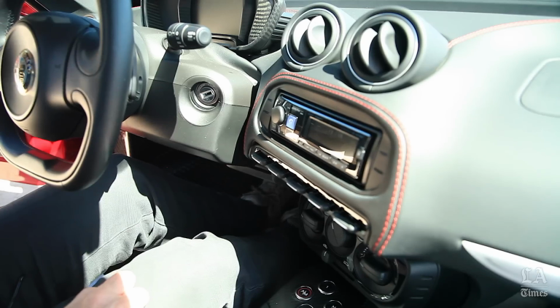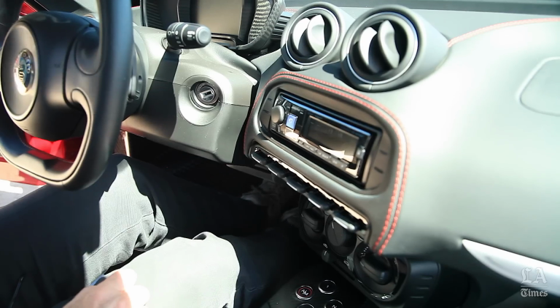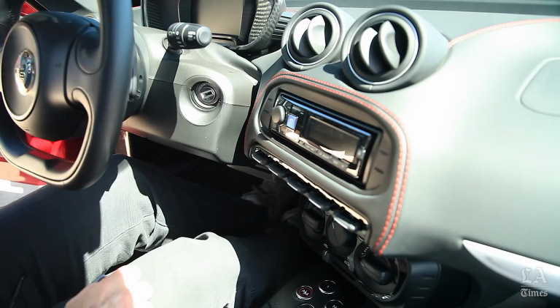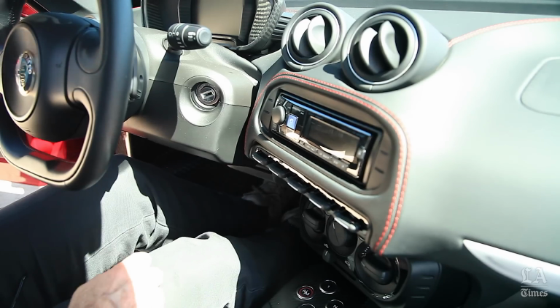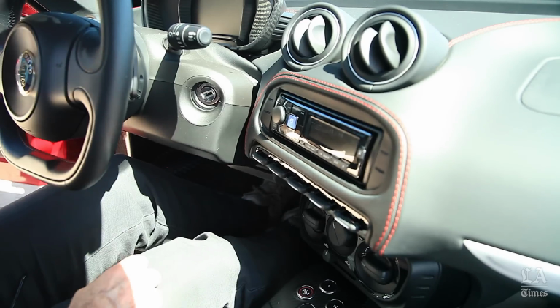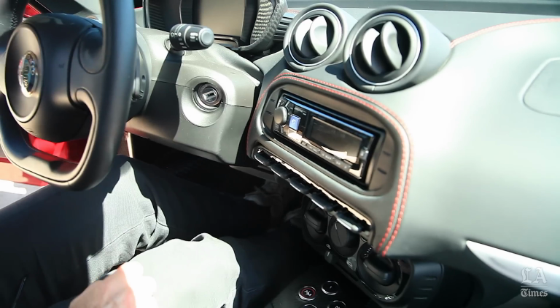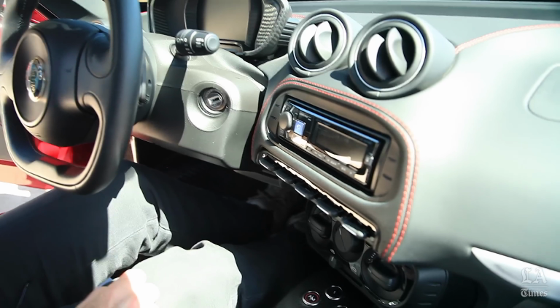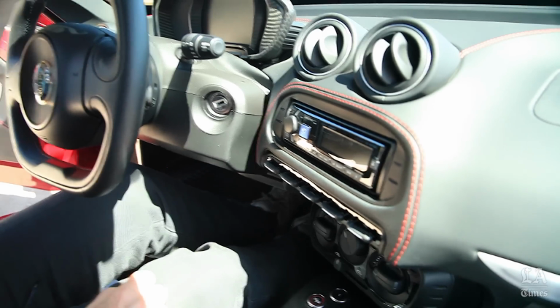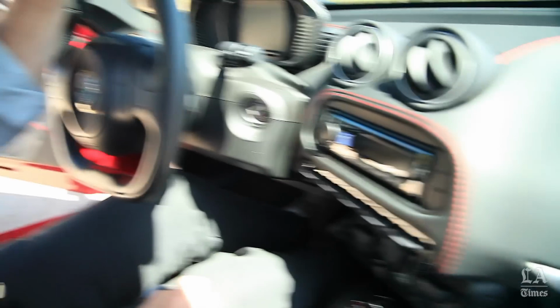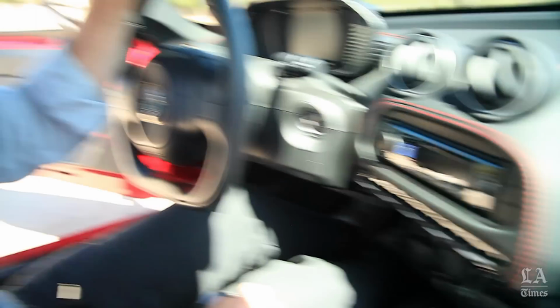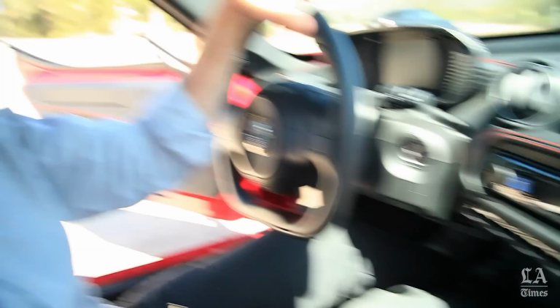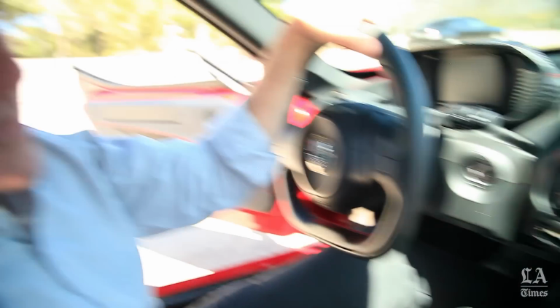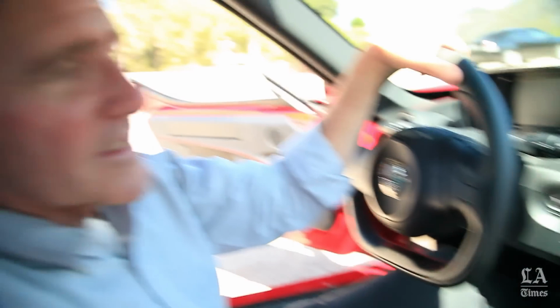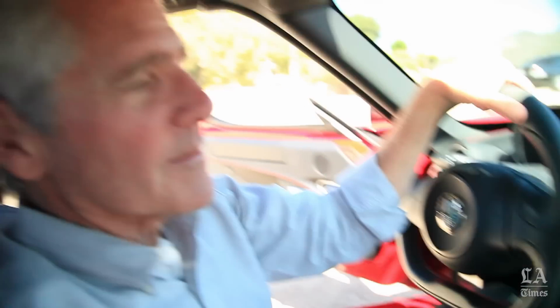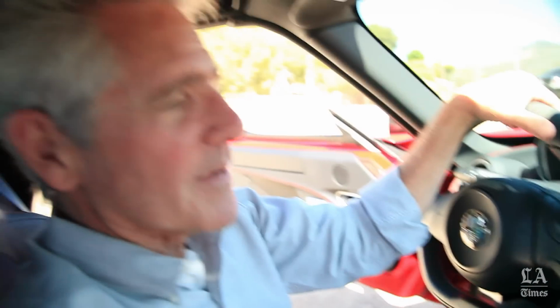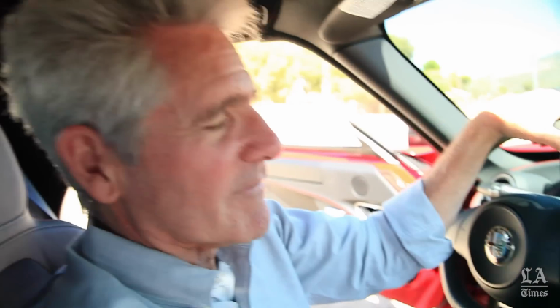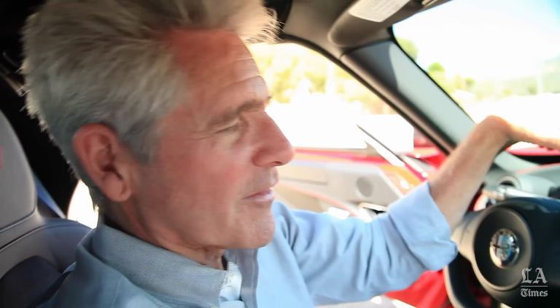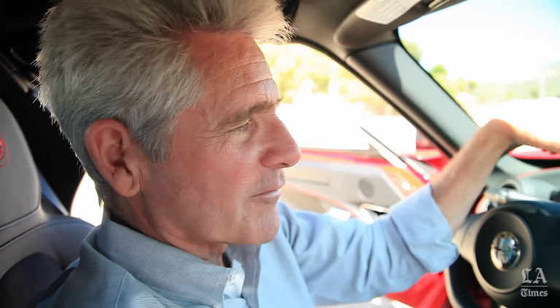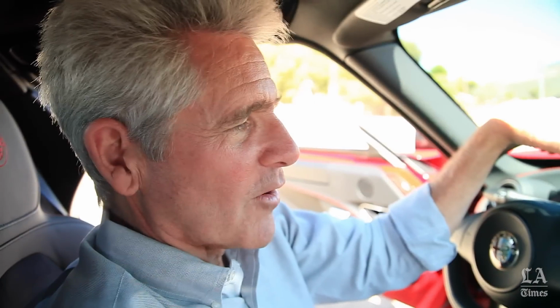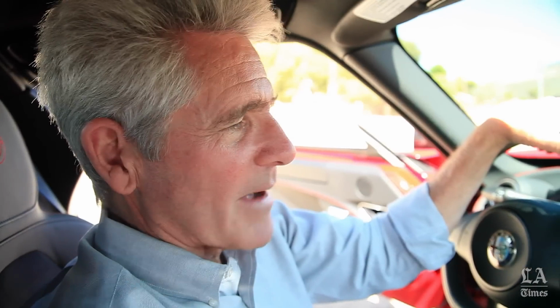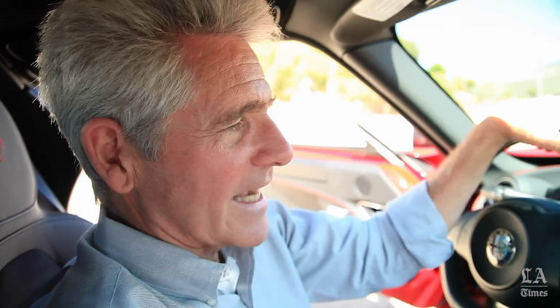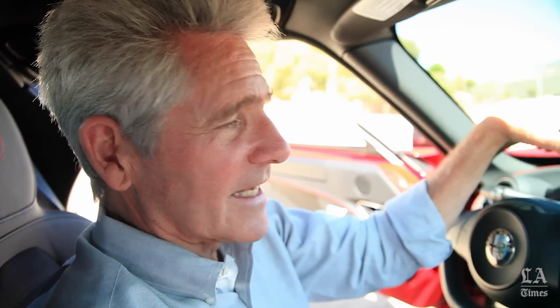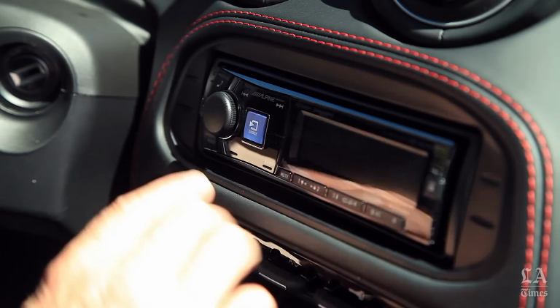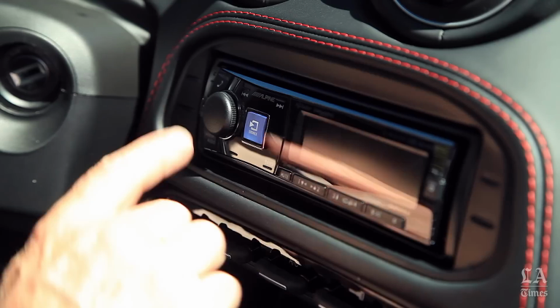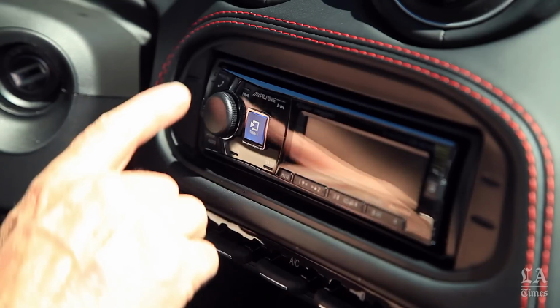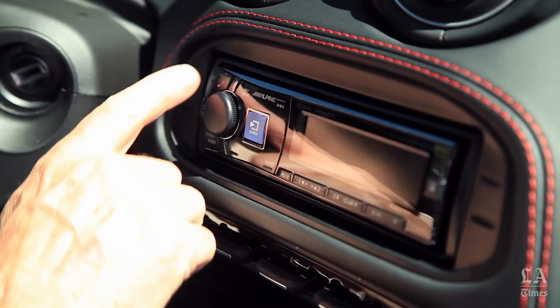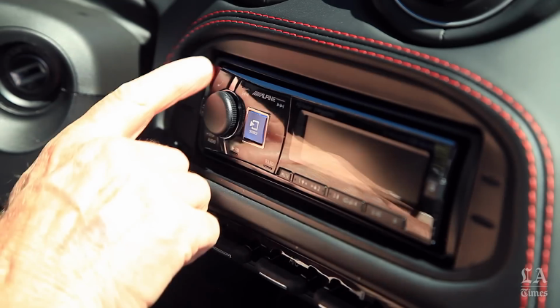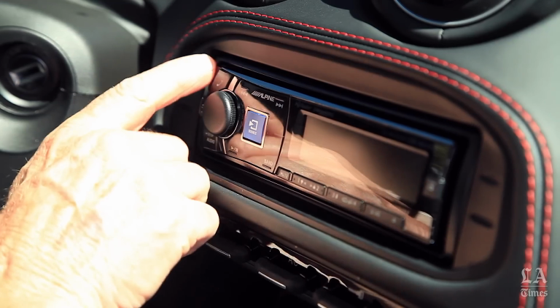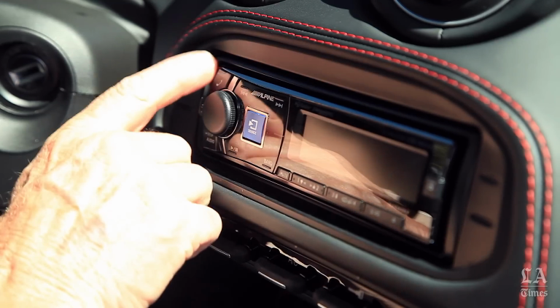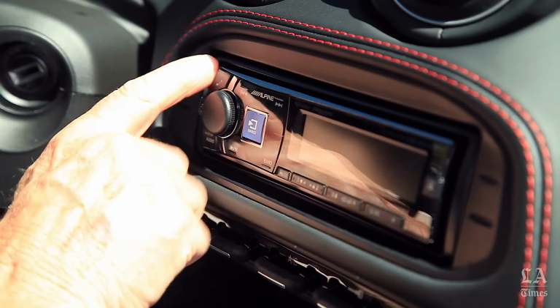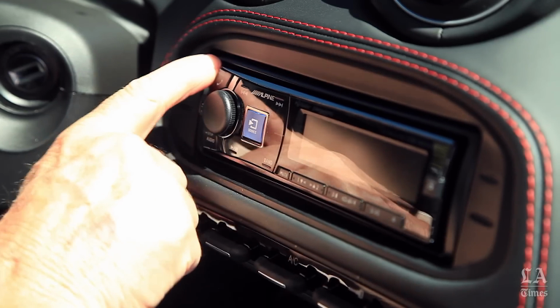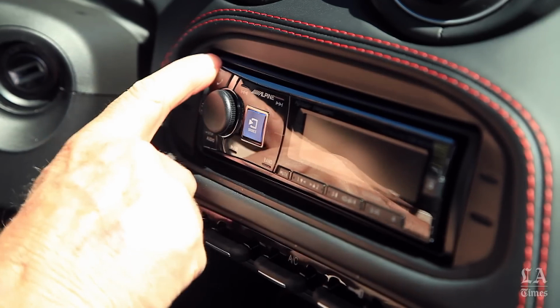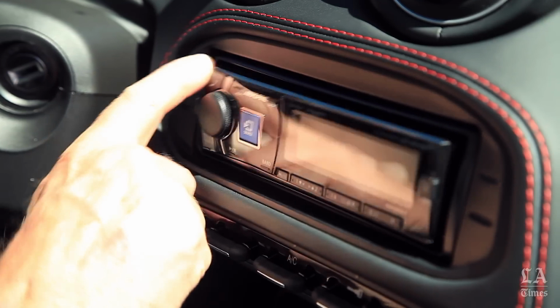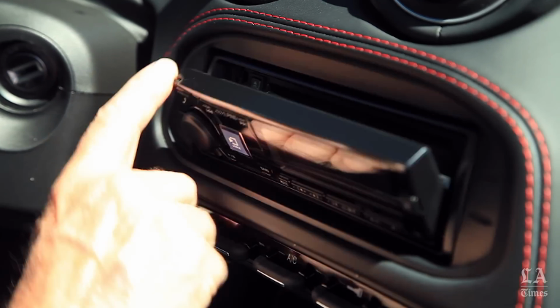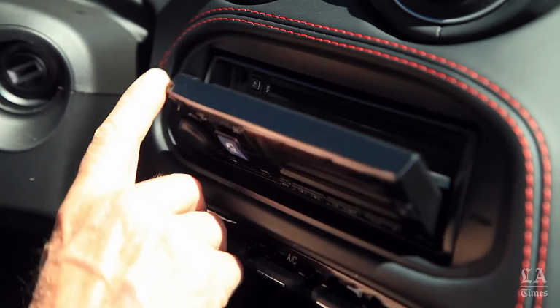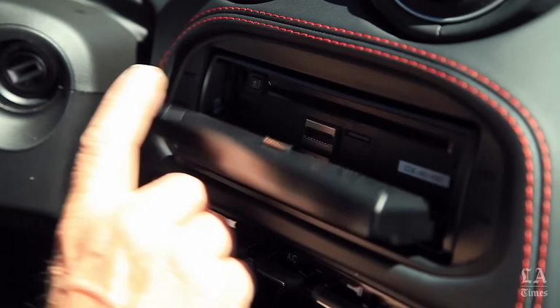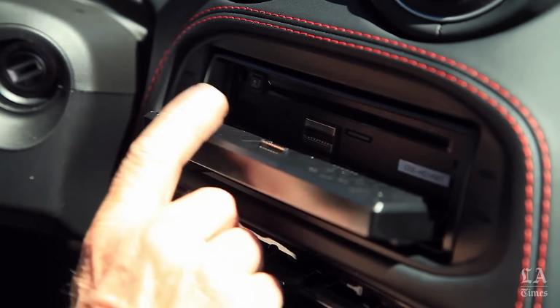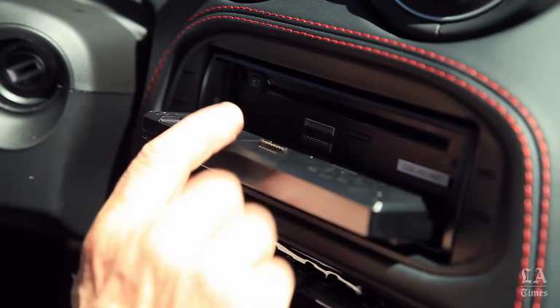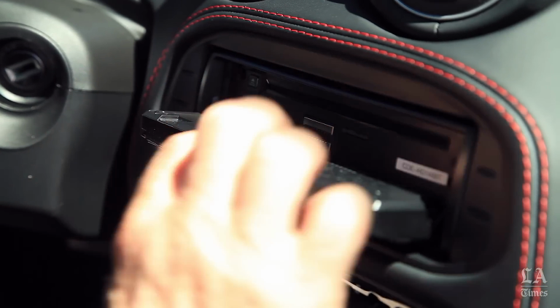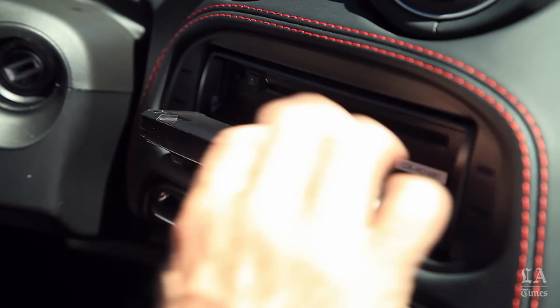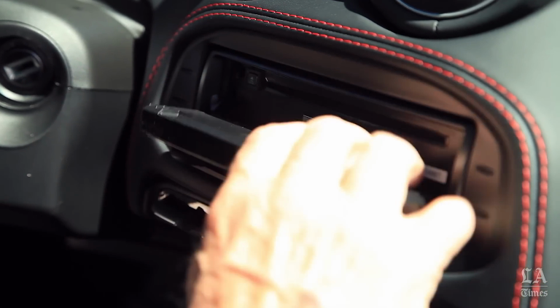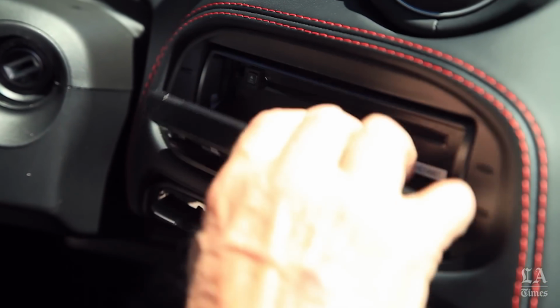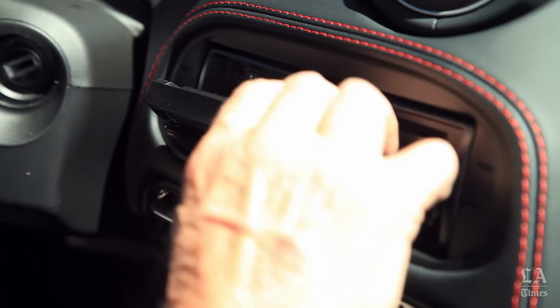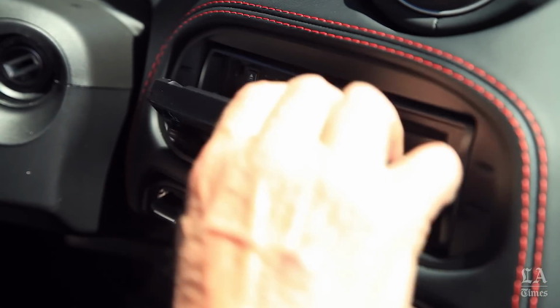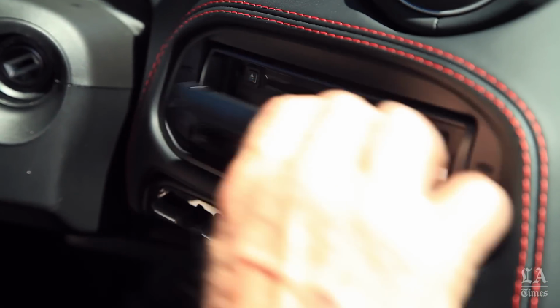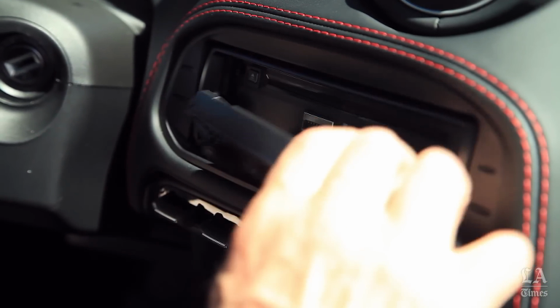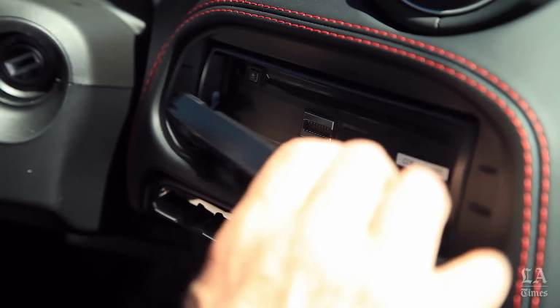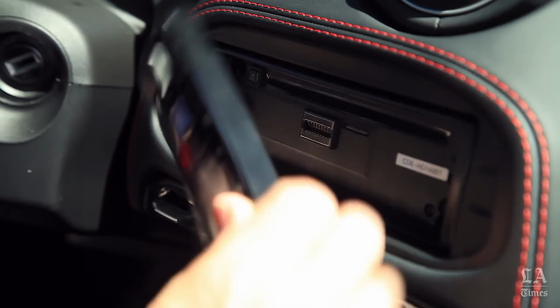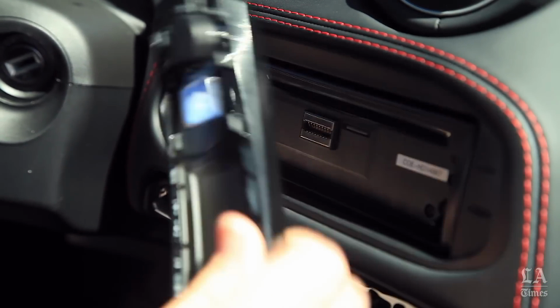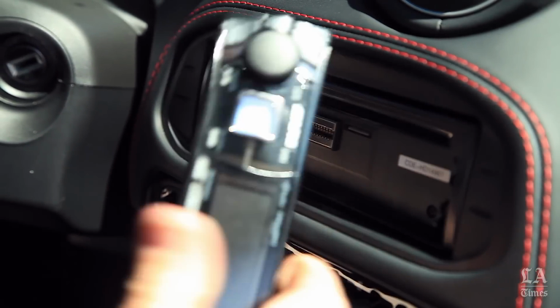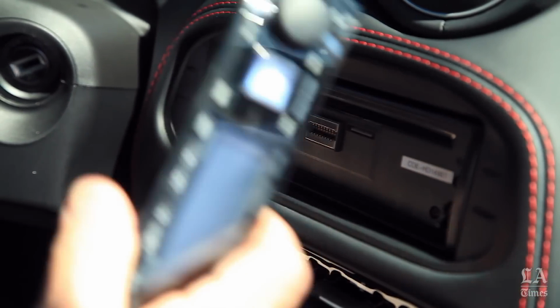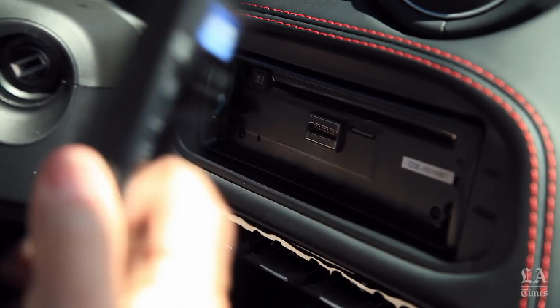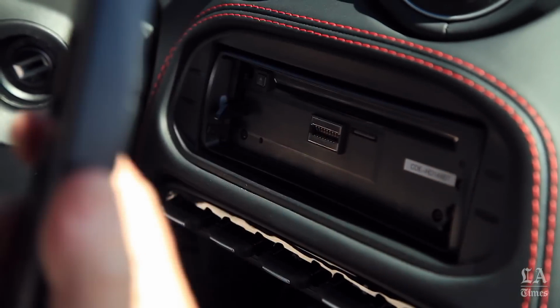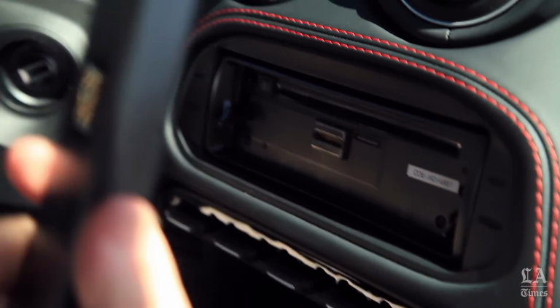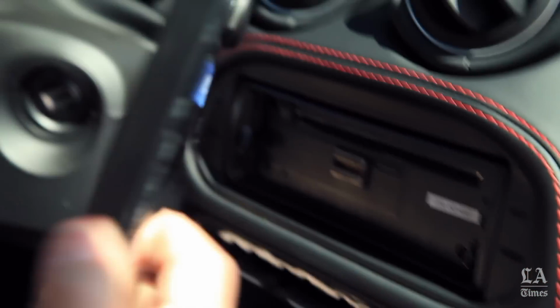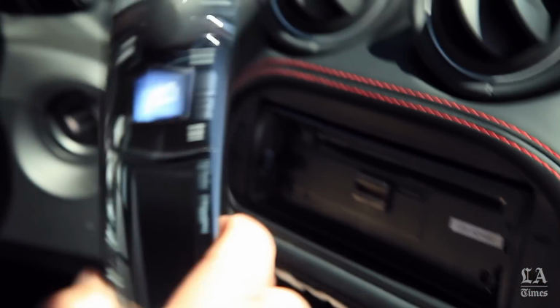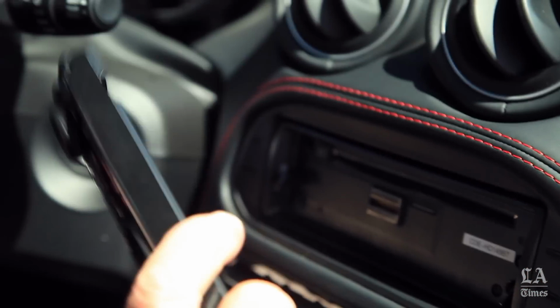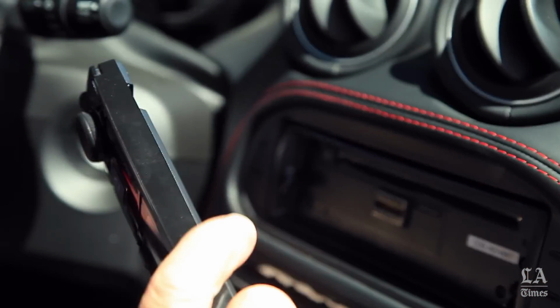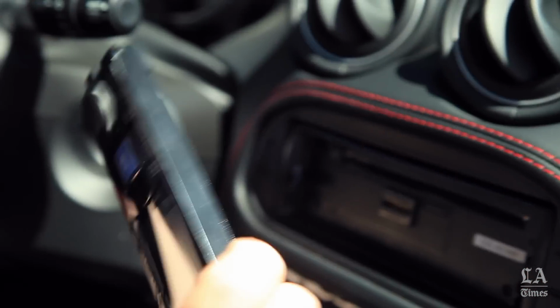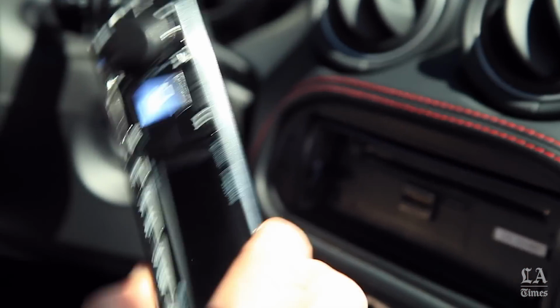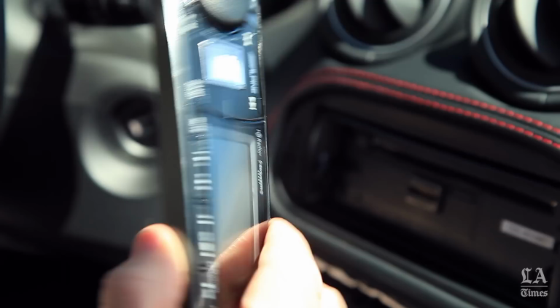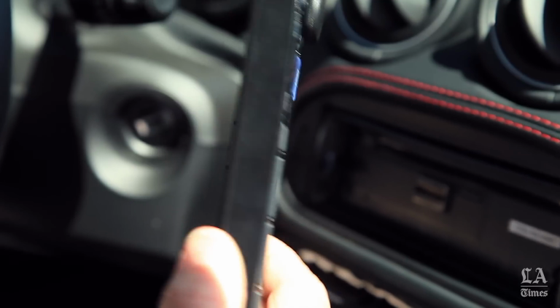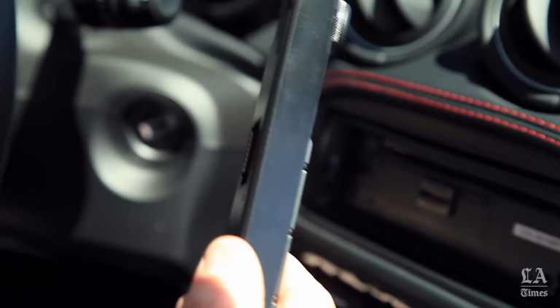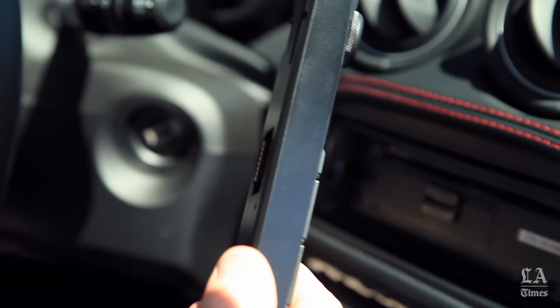Even the radio is a bit of a throwback — it has a faceplate that you can take off, just like we did in the old days when people stole things like this.